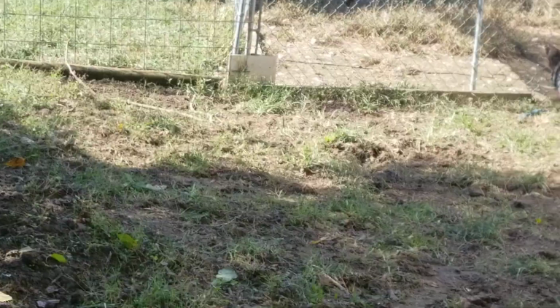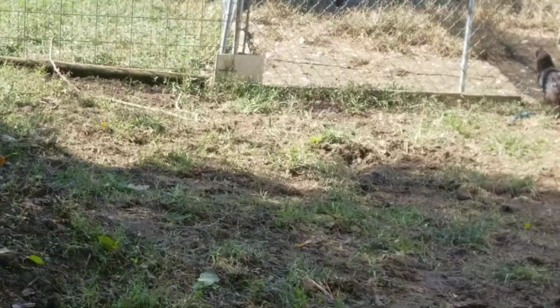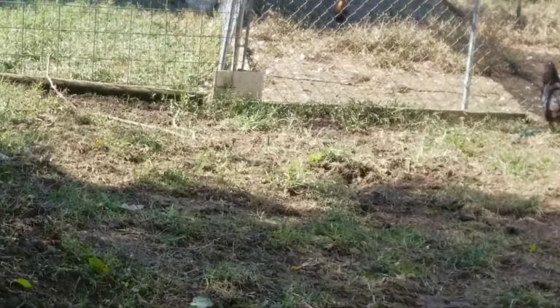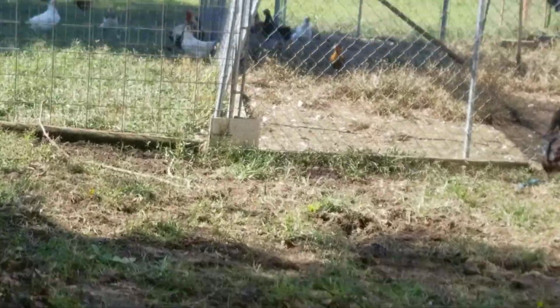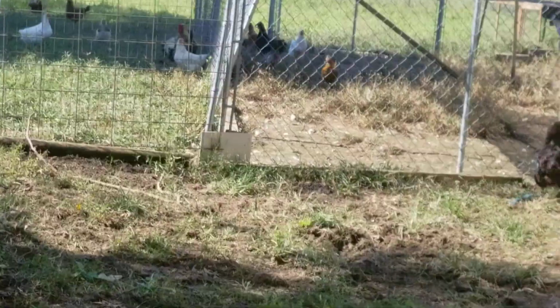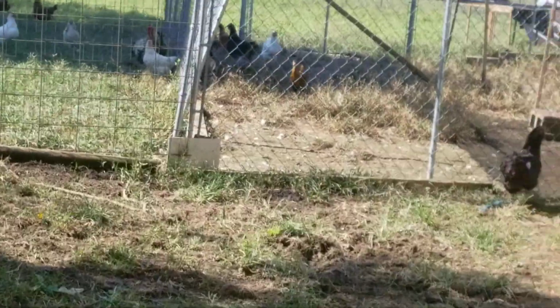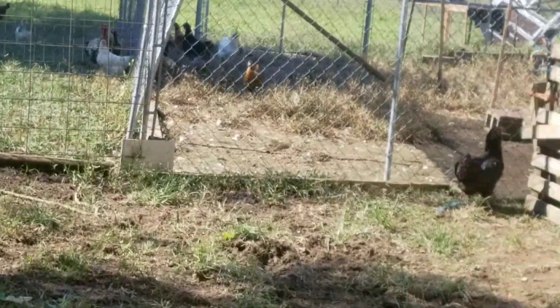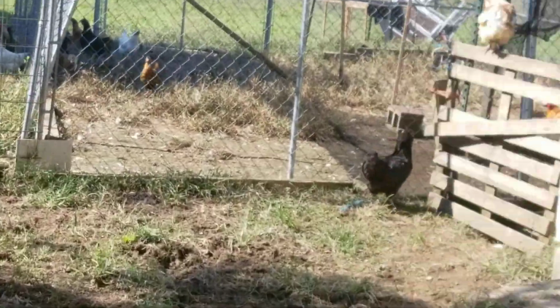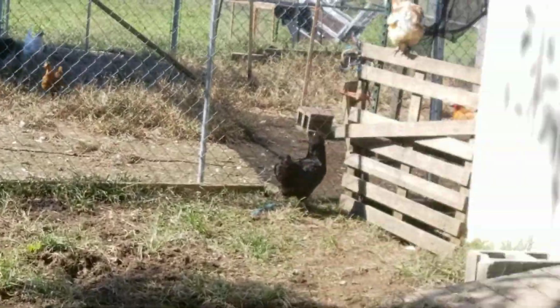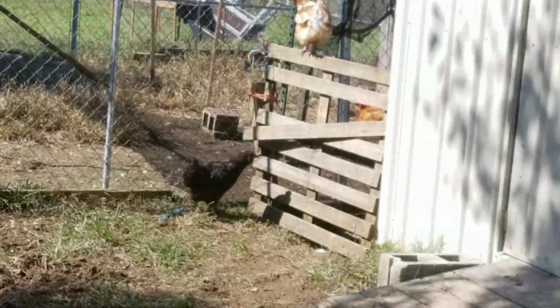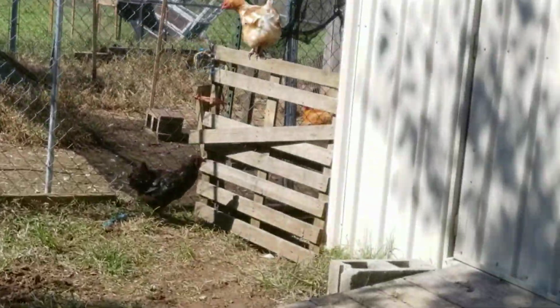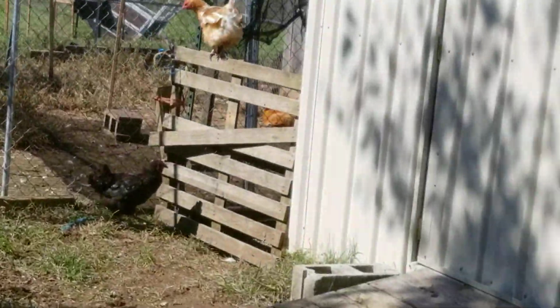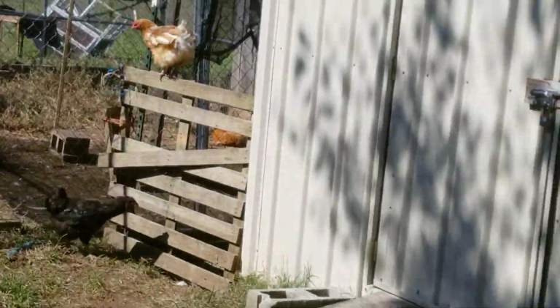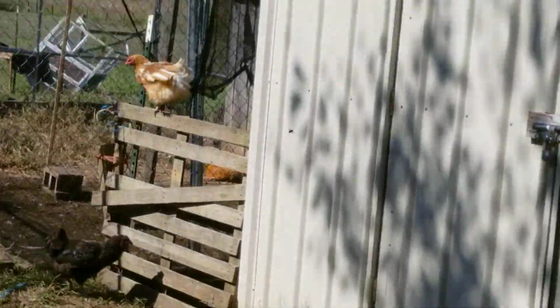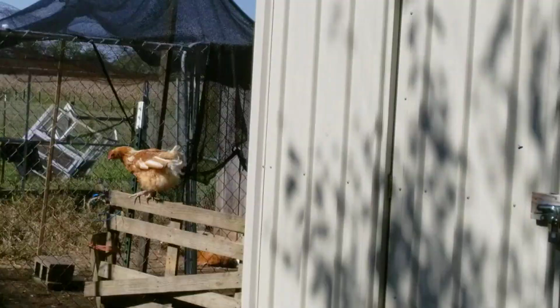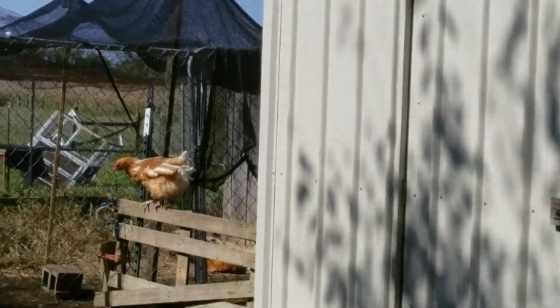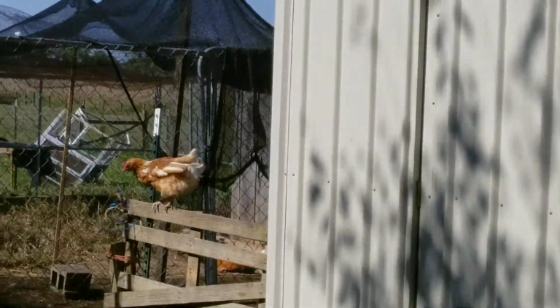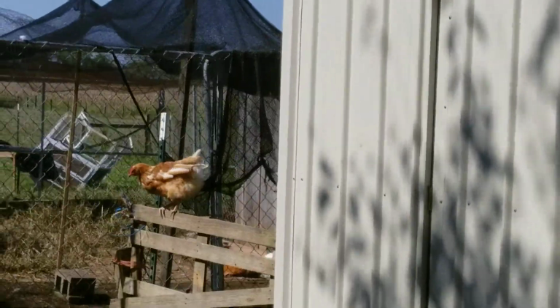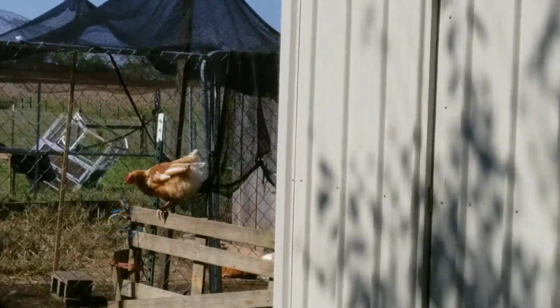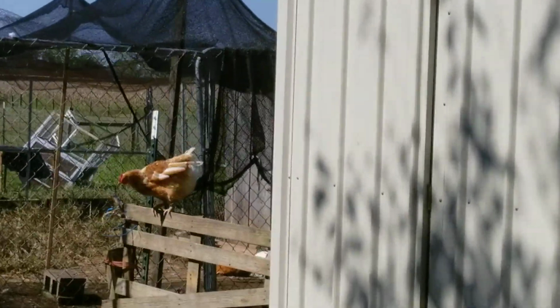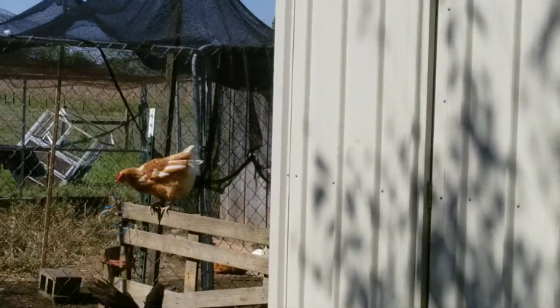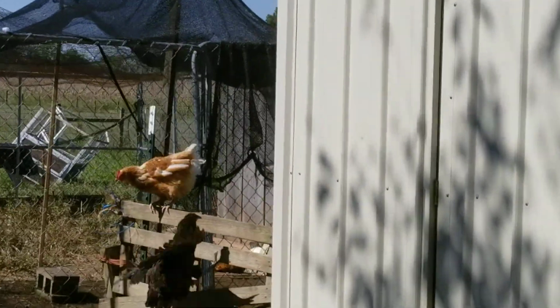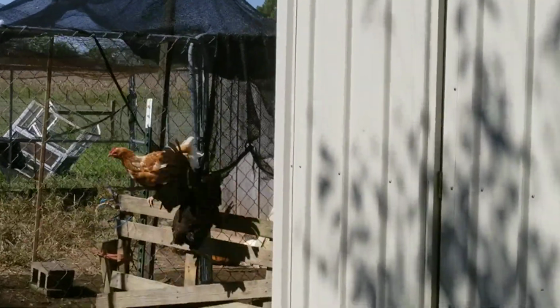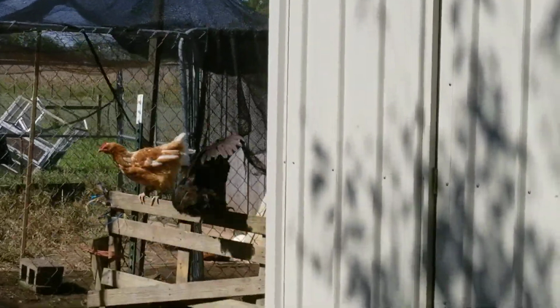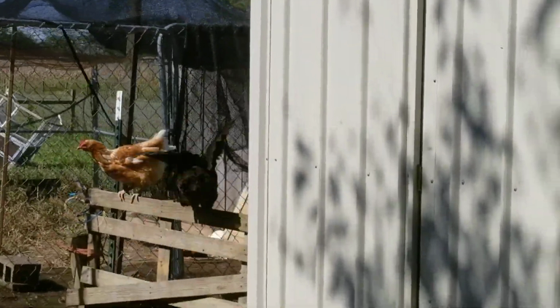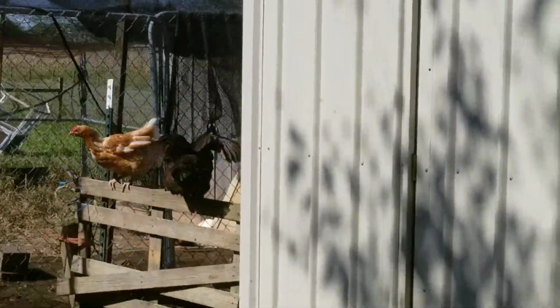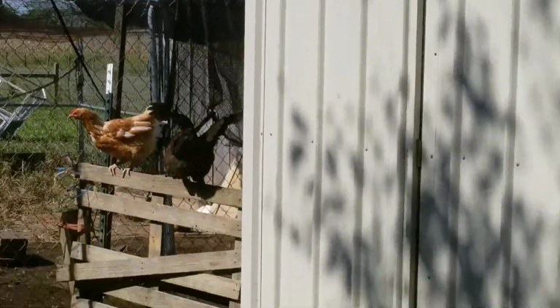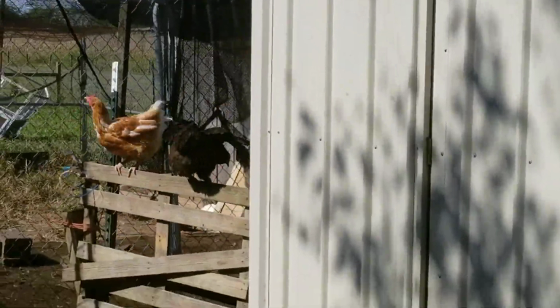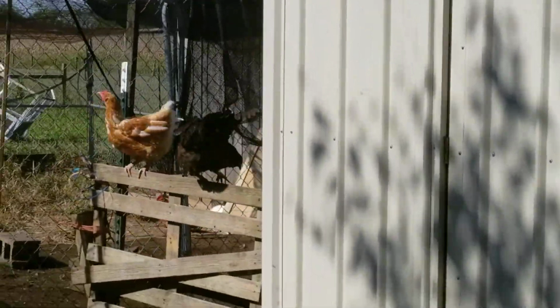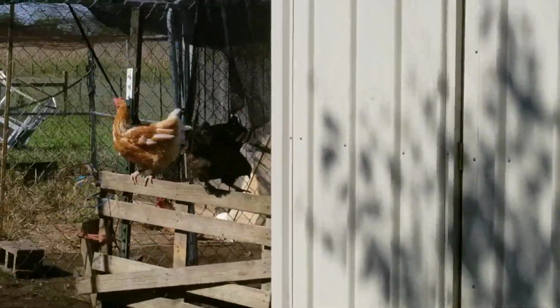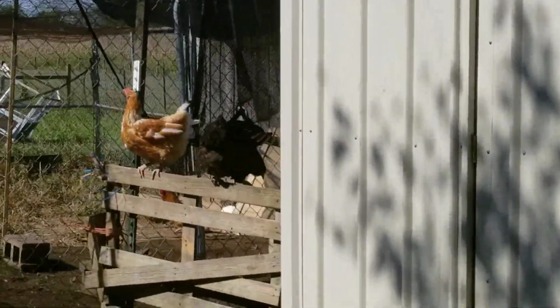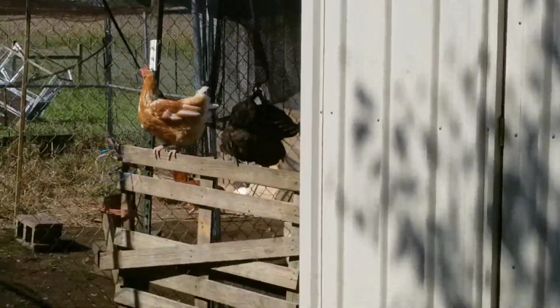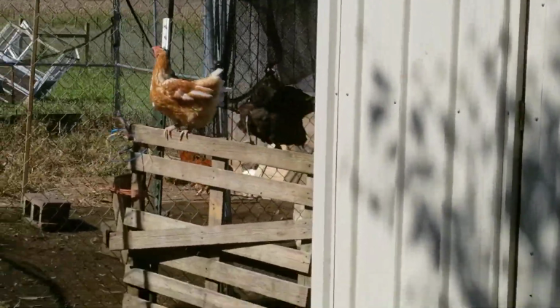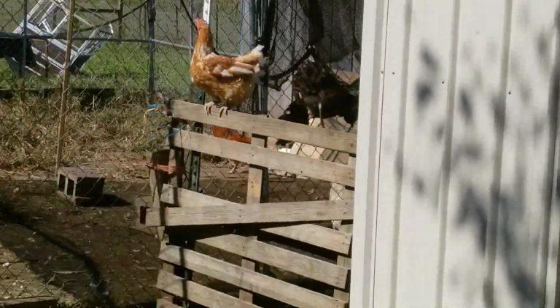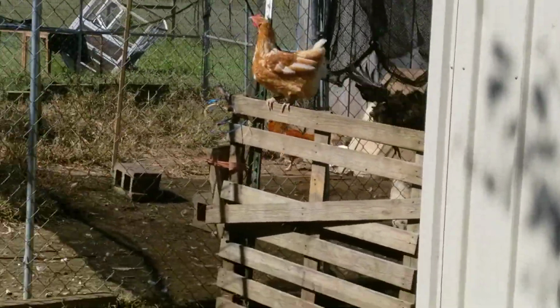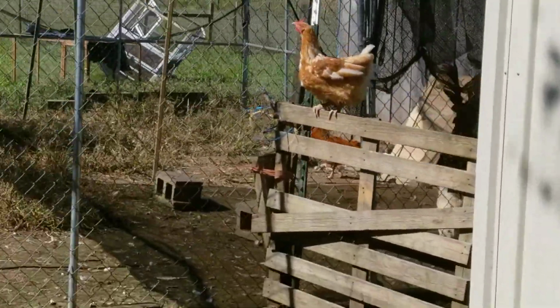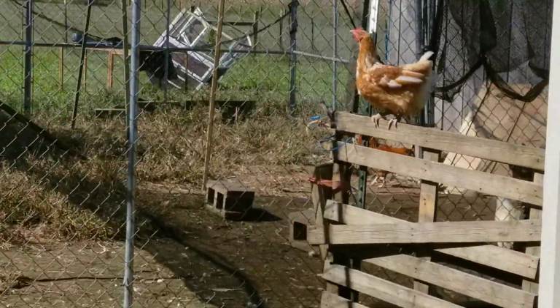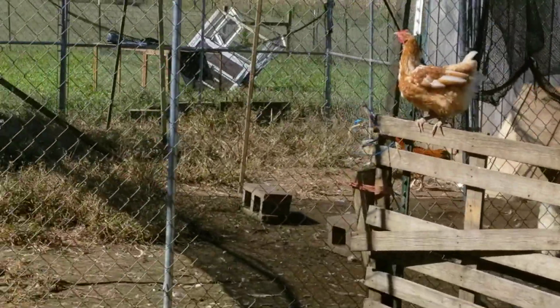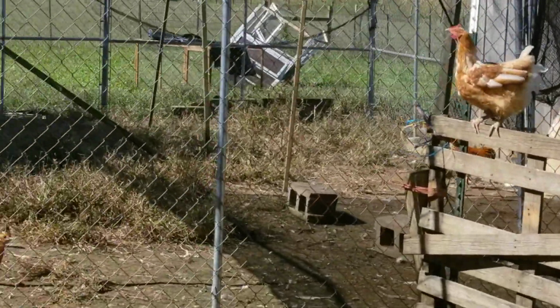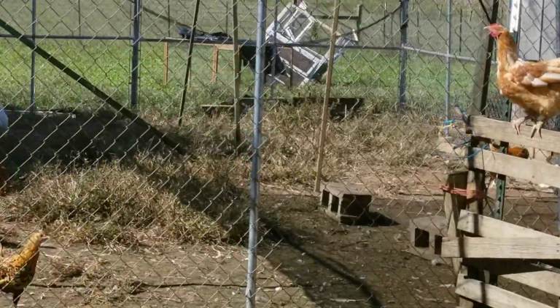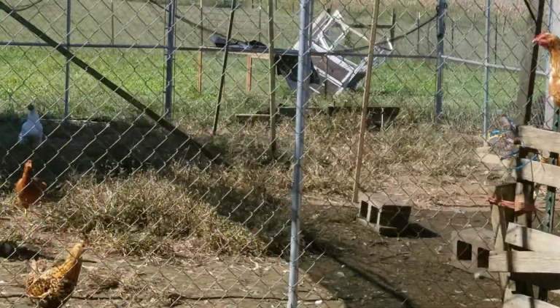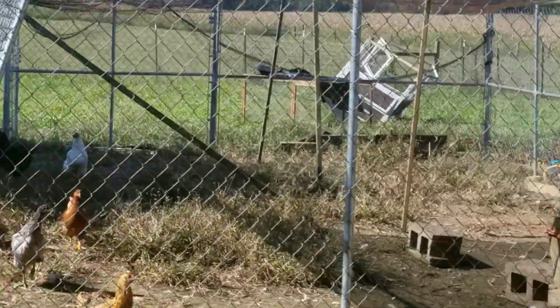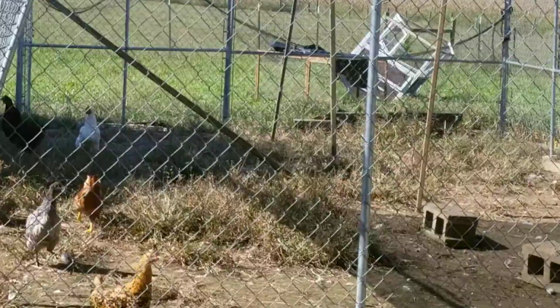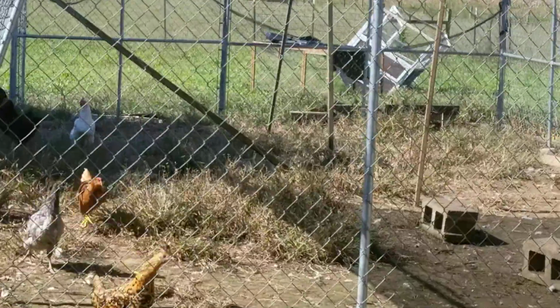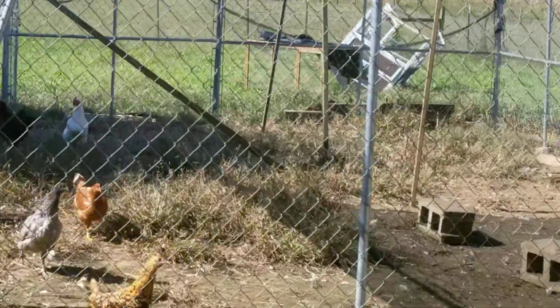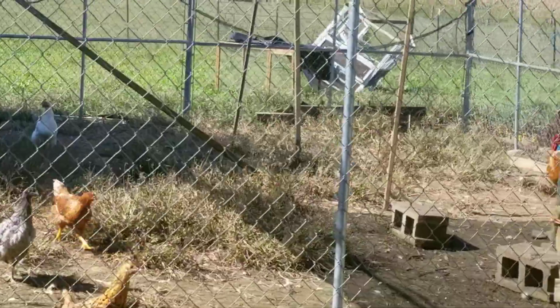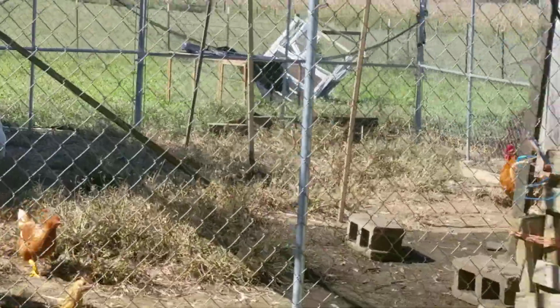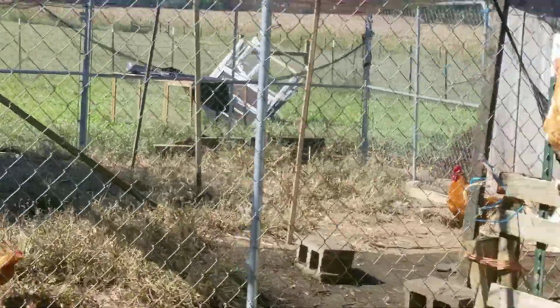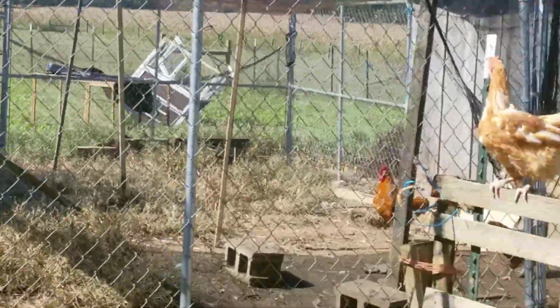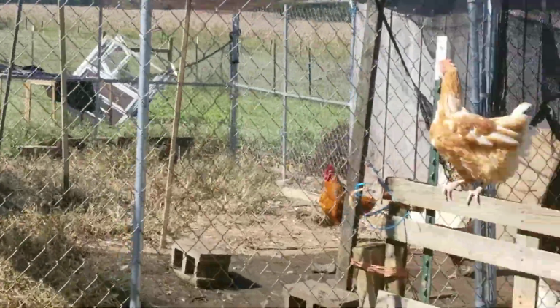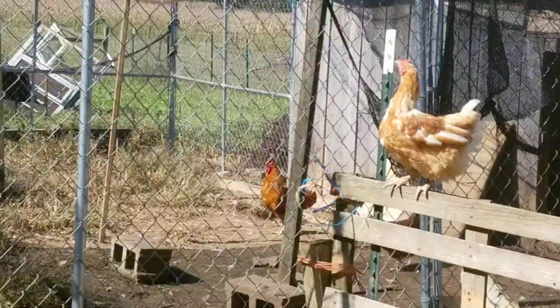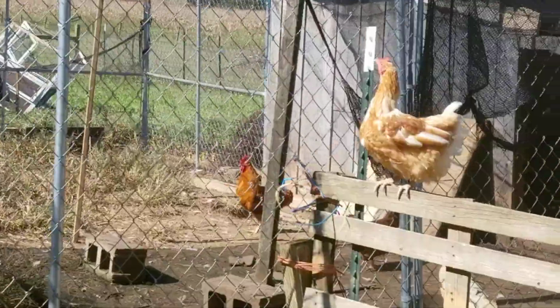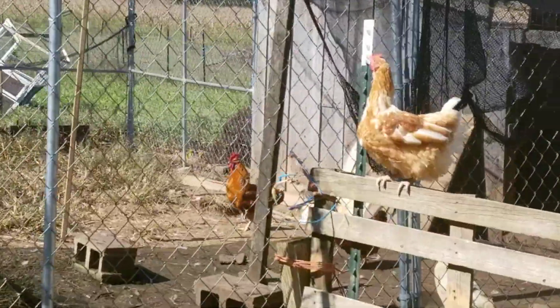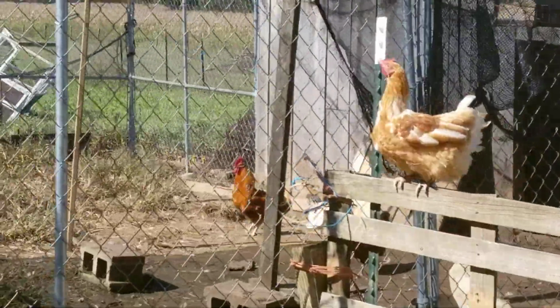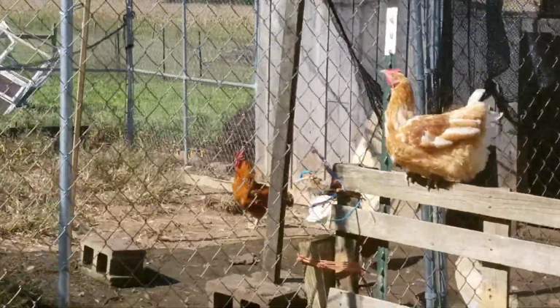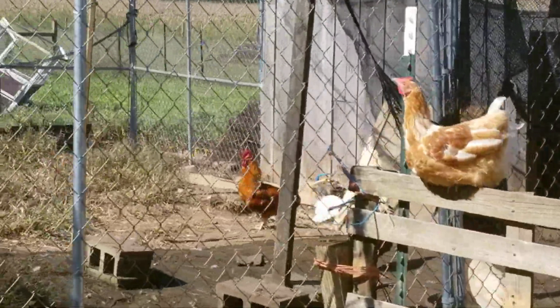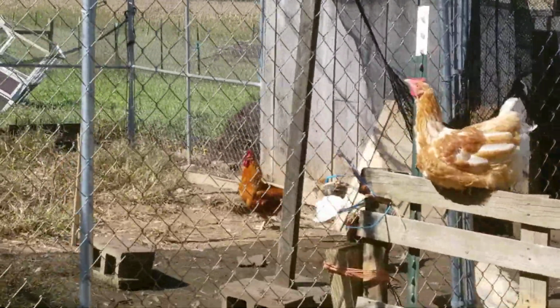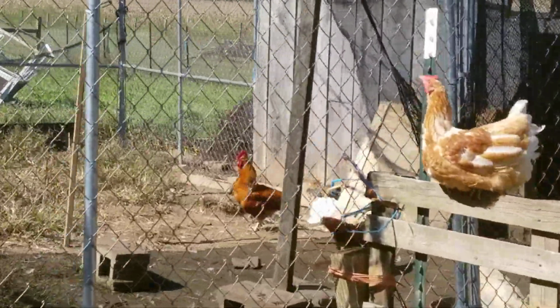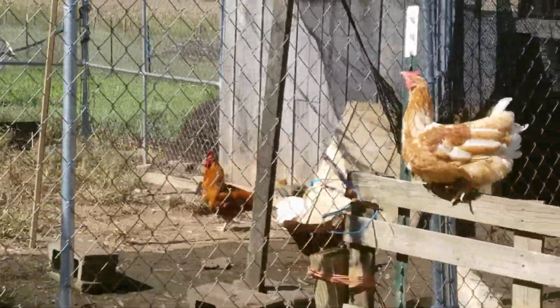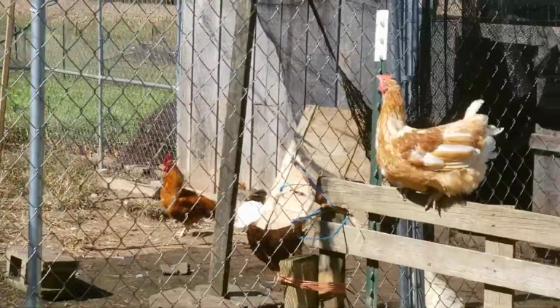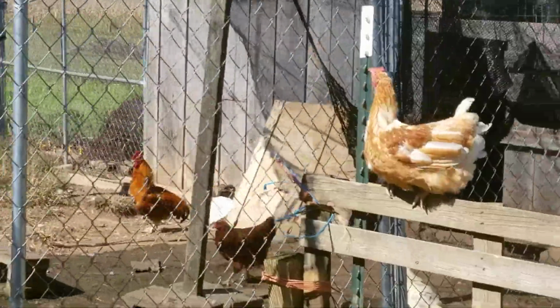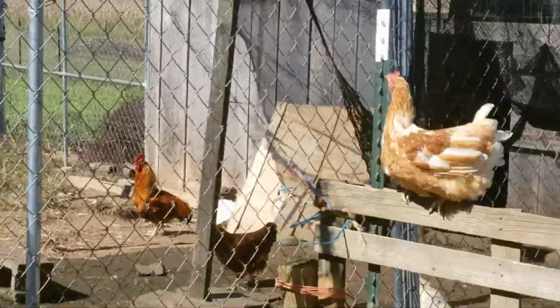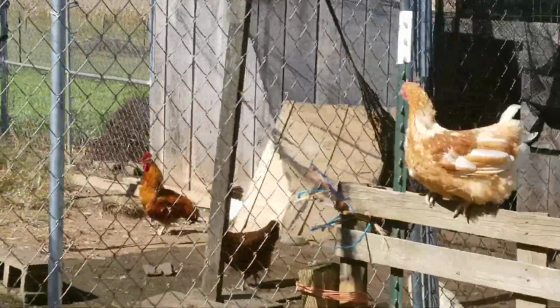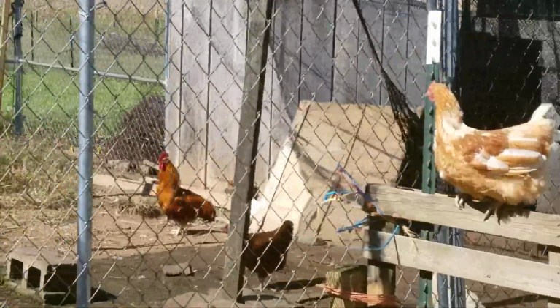Good afternoon campers! You can see the escapees are going back. They can jump out but they can't figure out how to get back in.